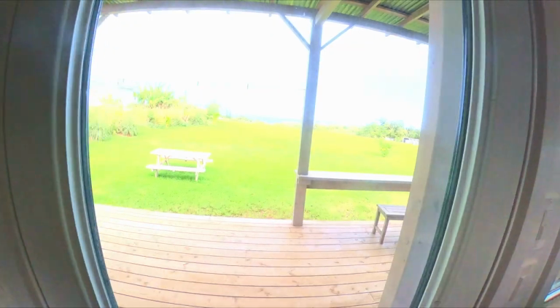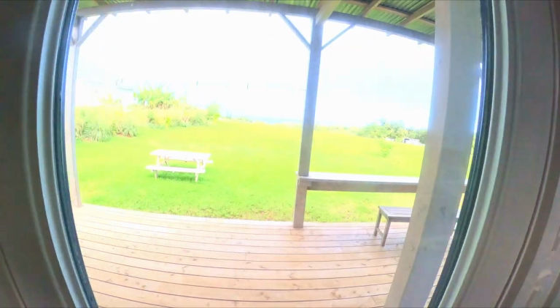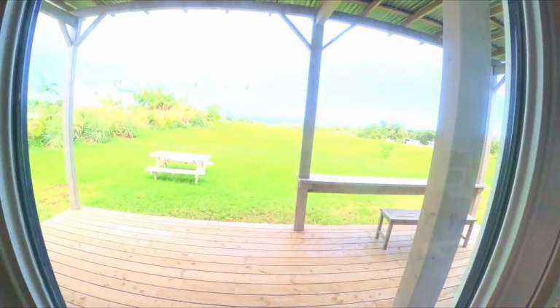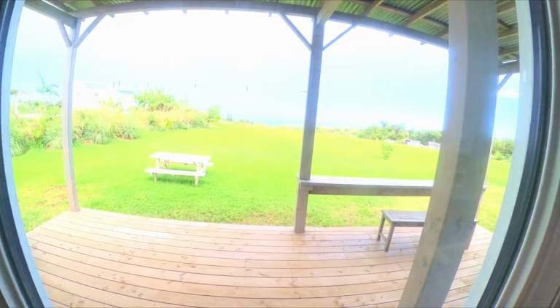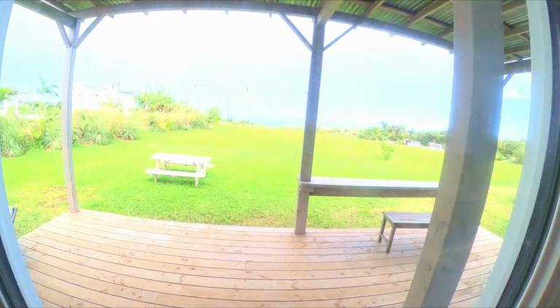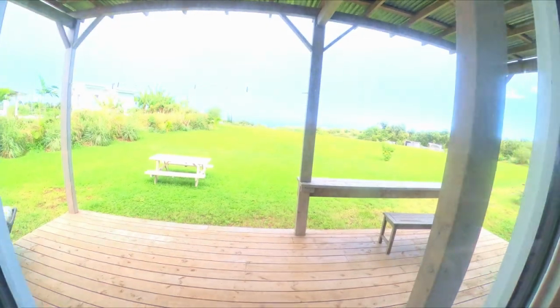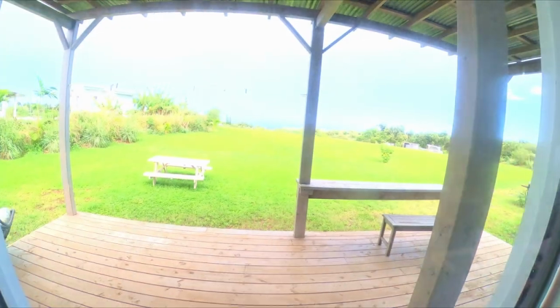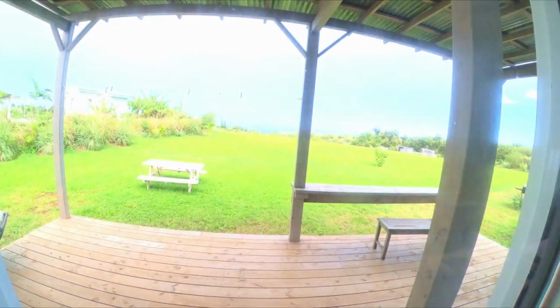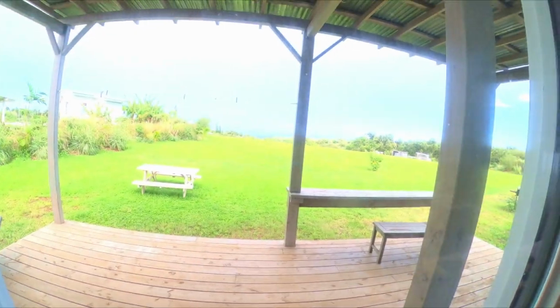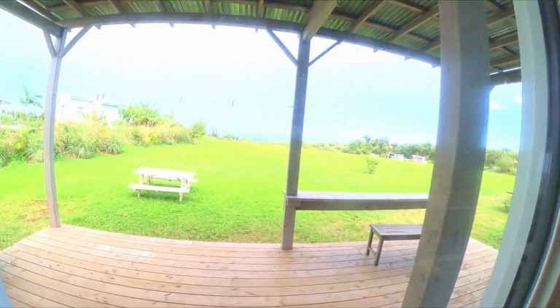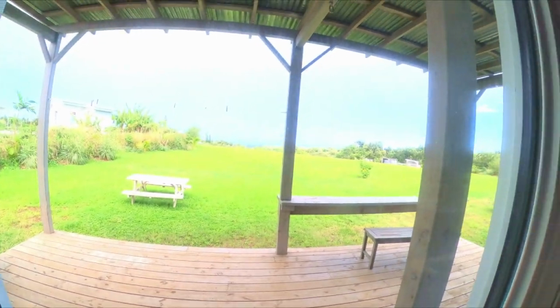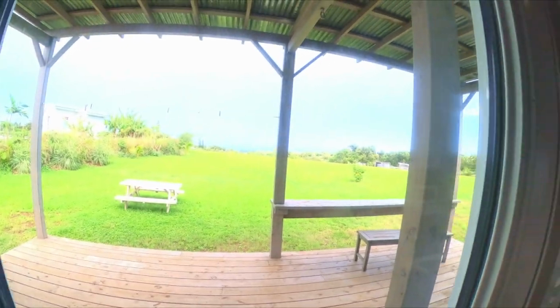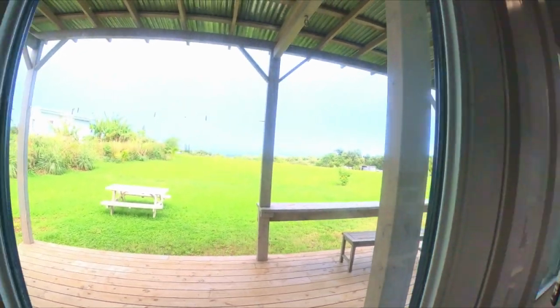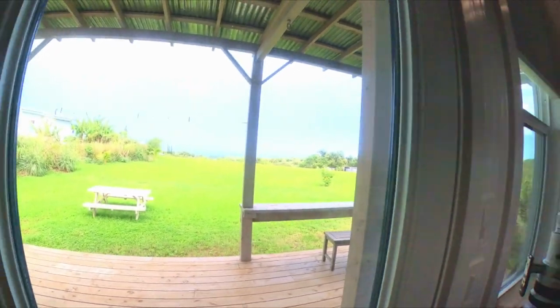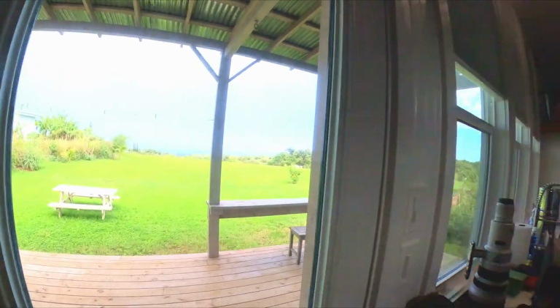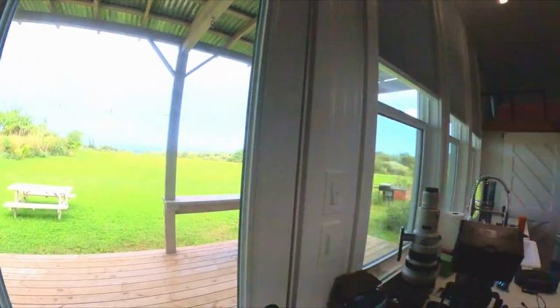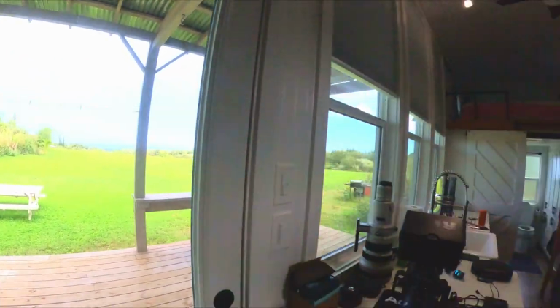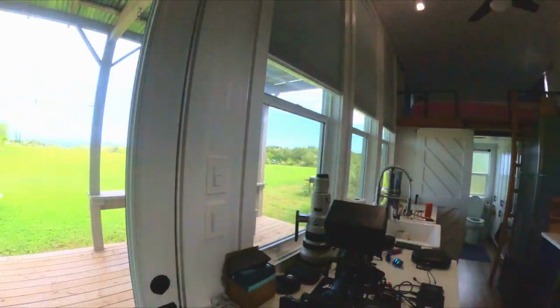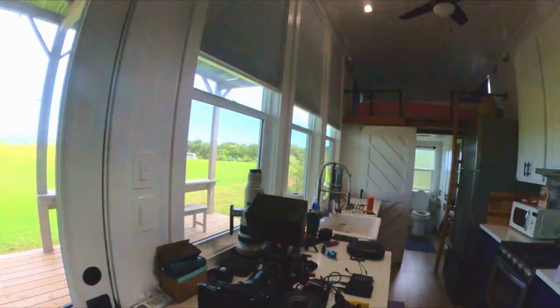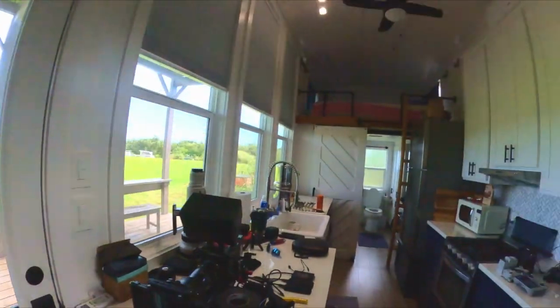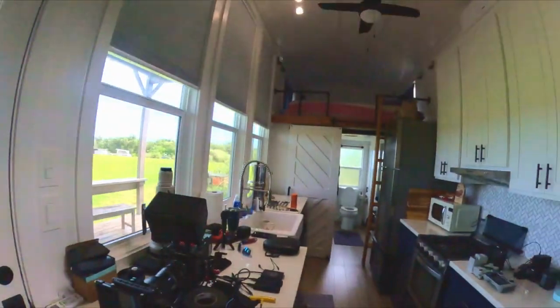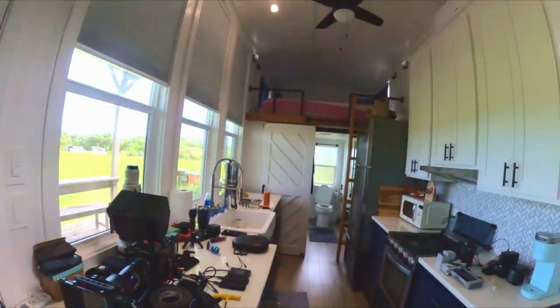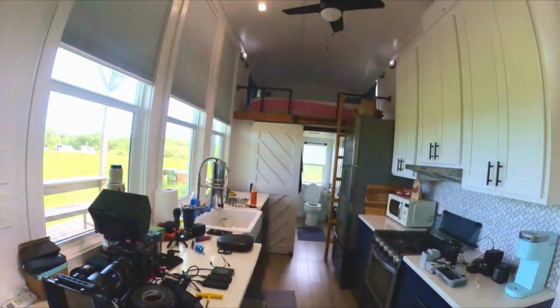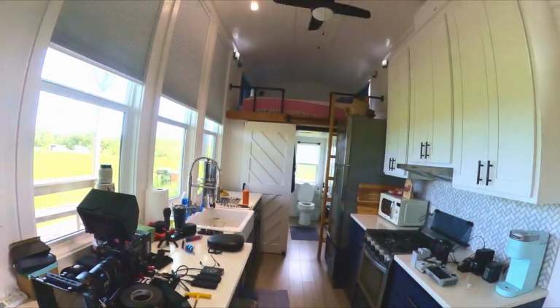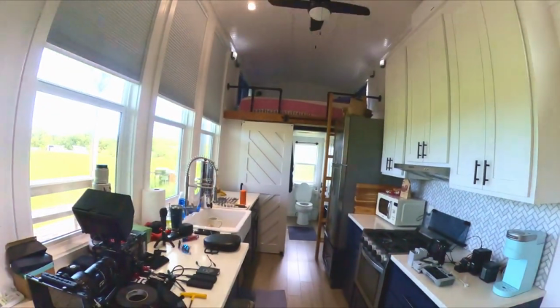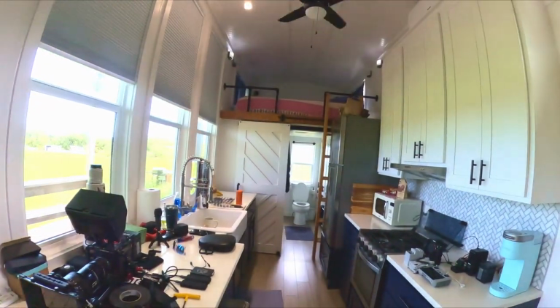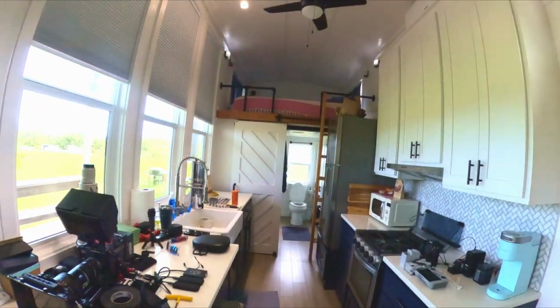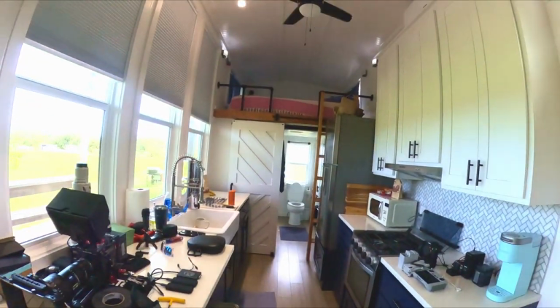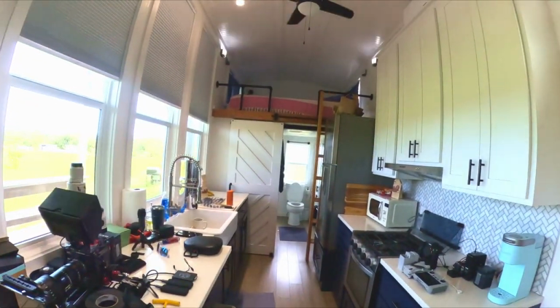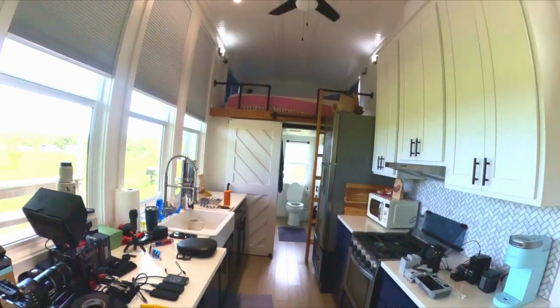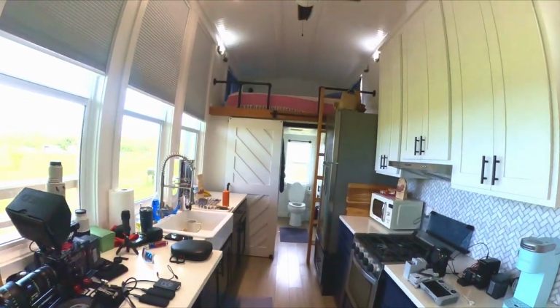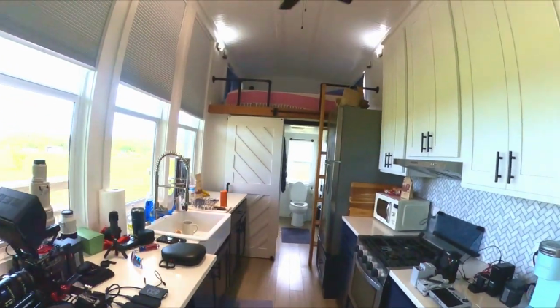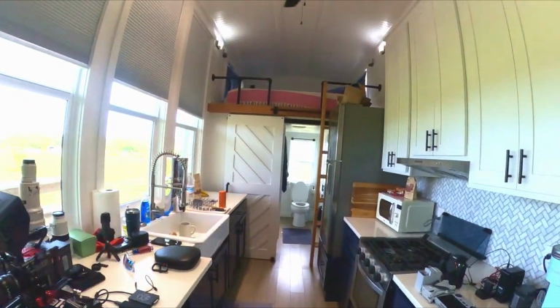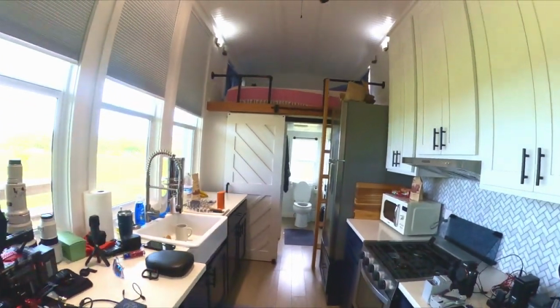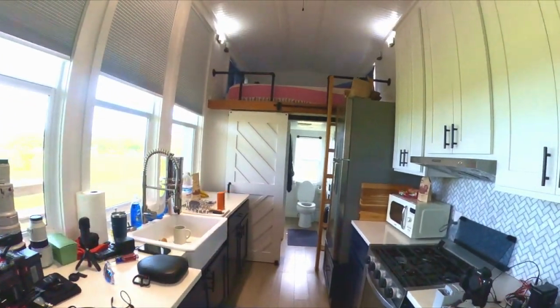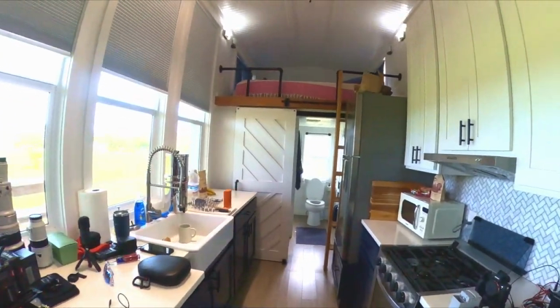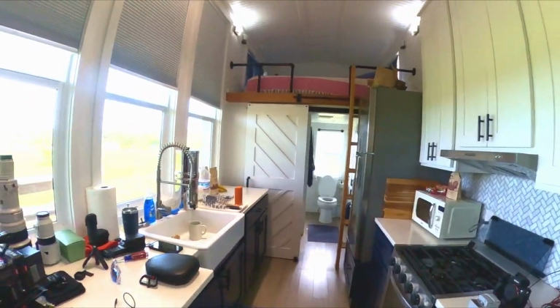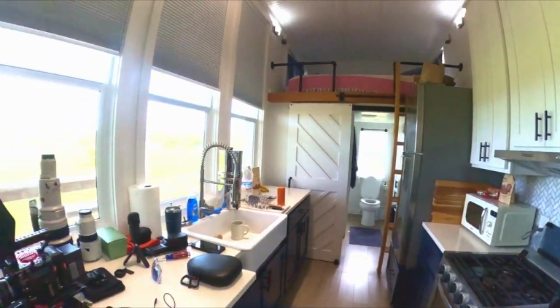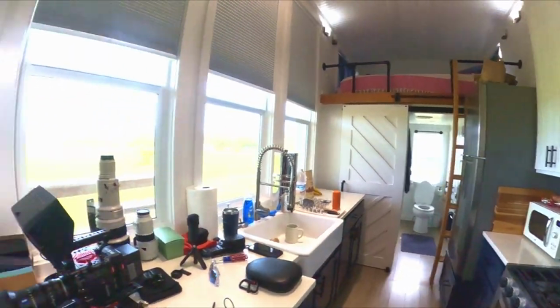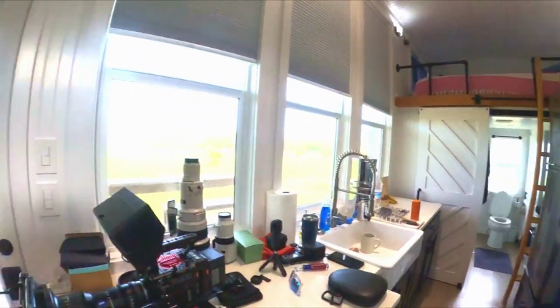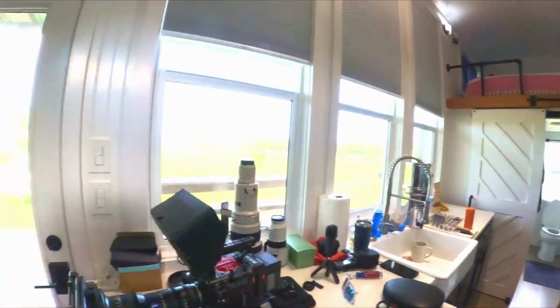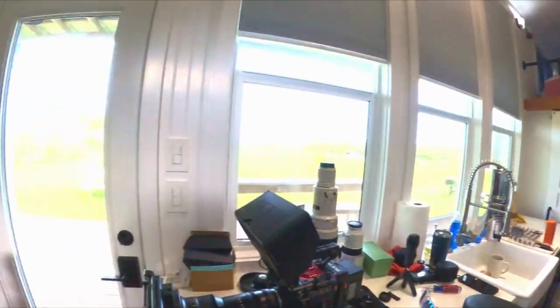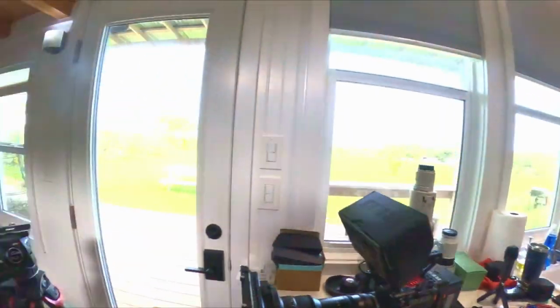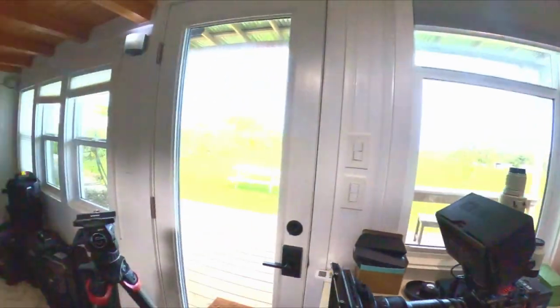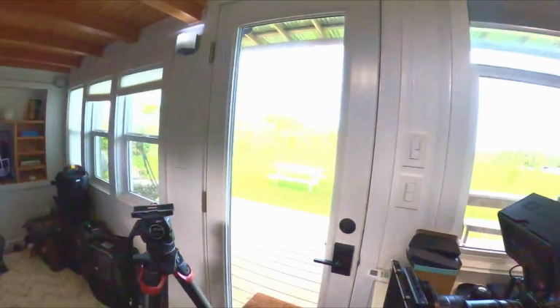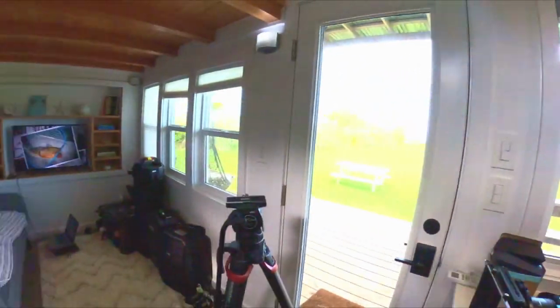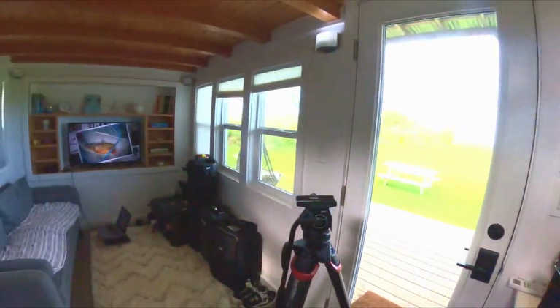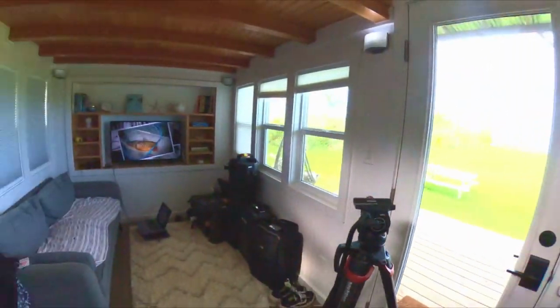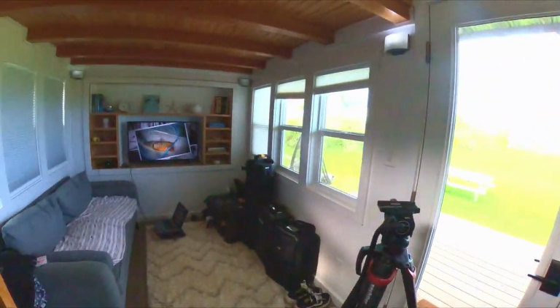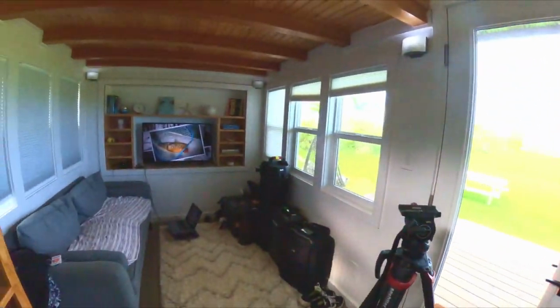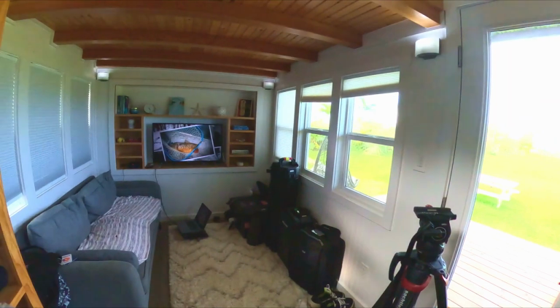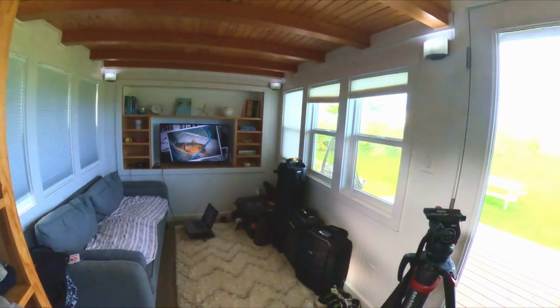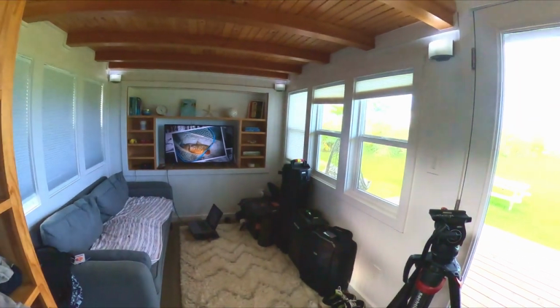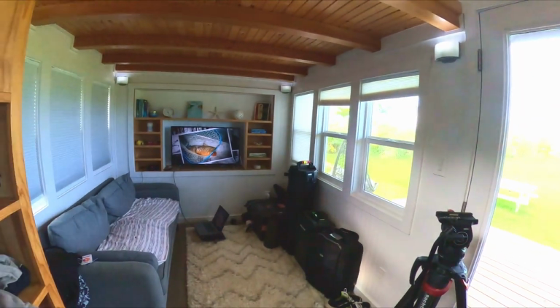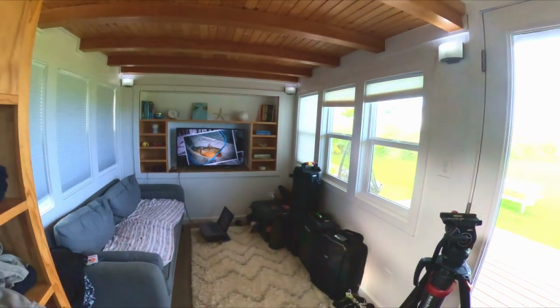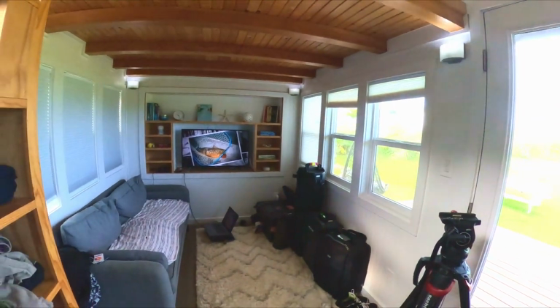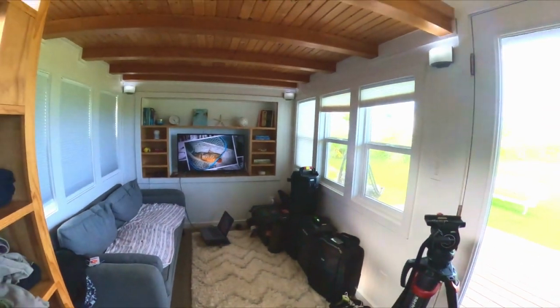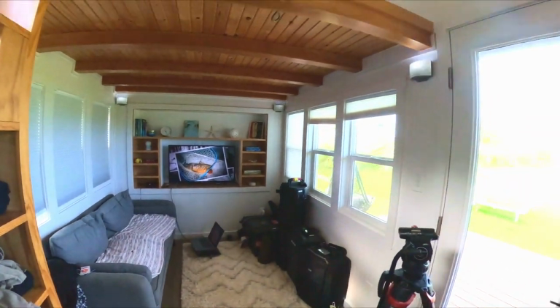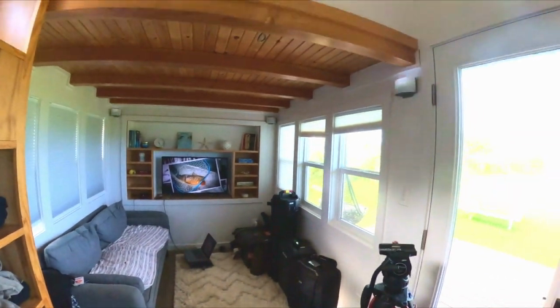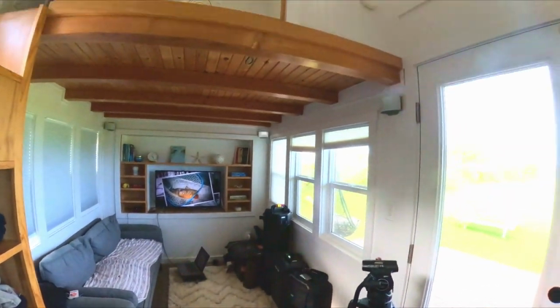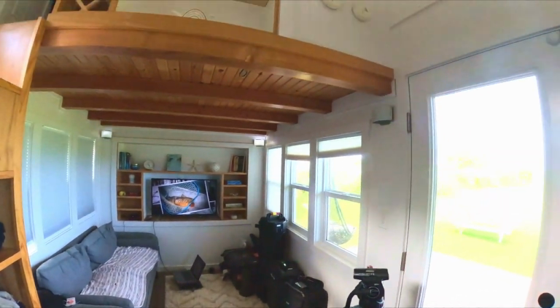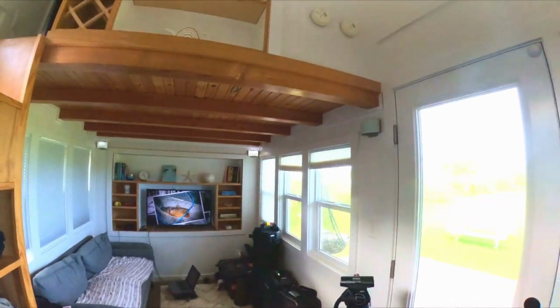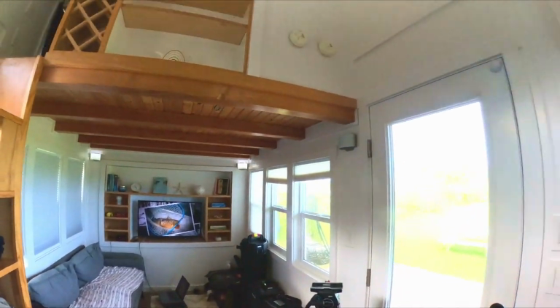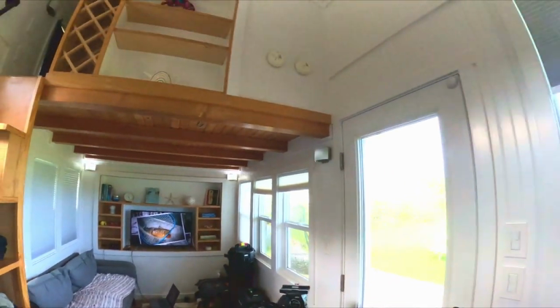Here's the farm that we're at. I'm going to give you a little tour of the tiny house really quick — front TV room upstairs.